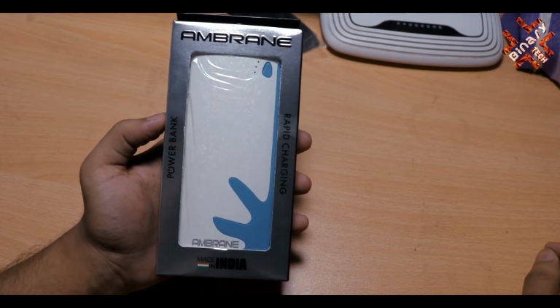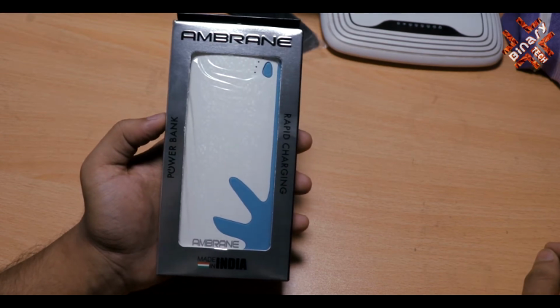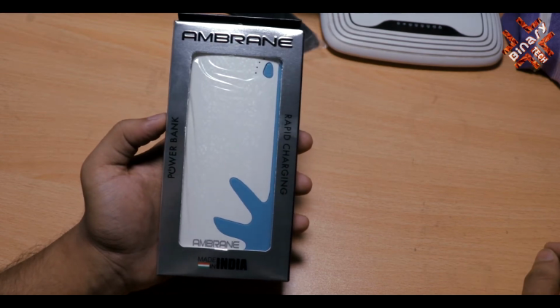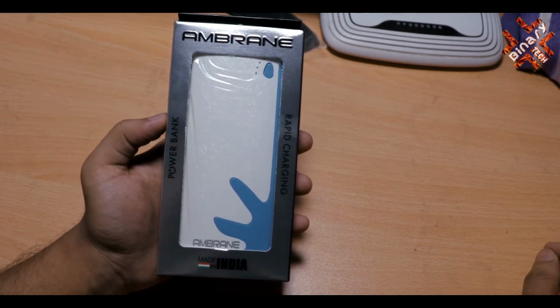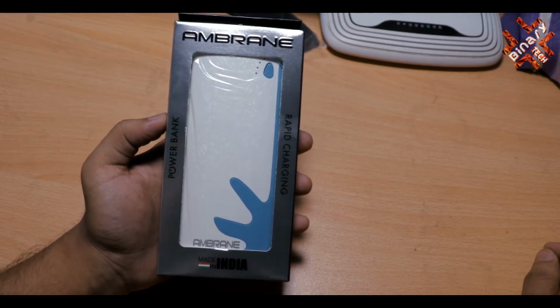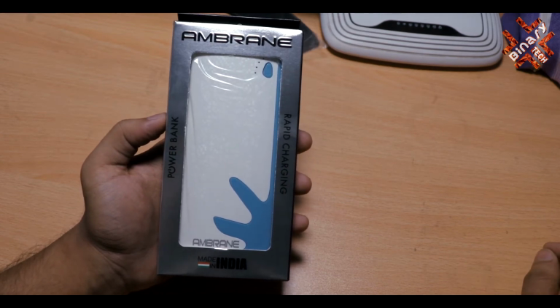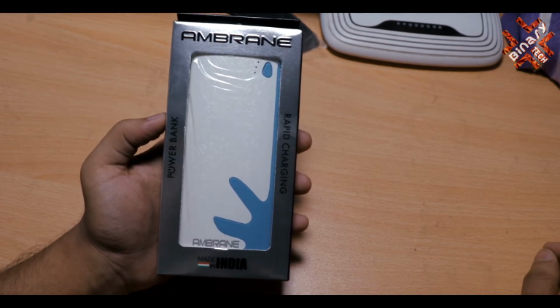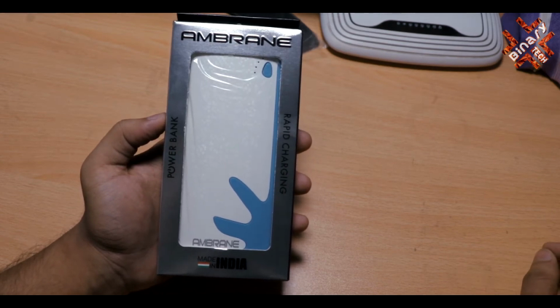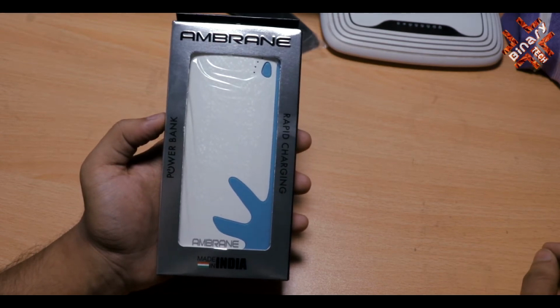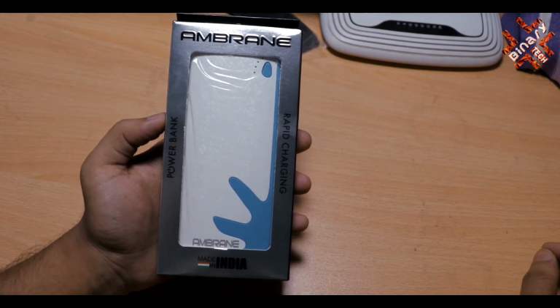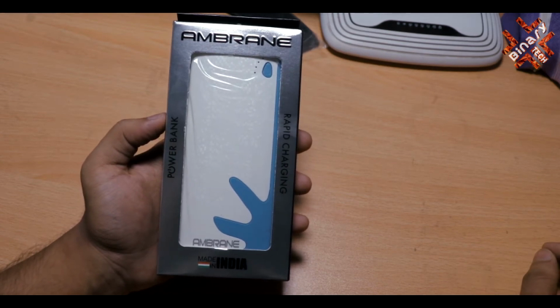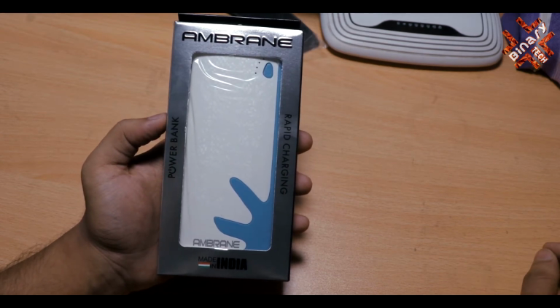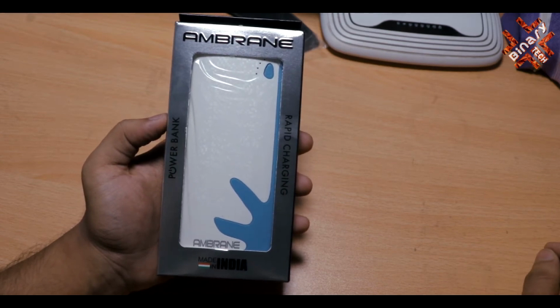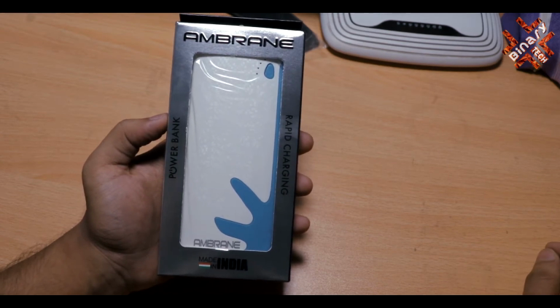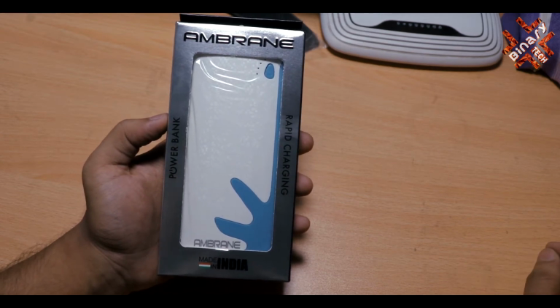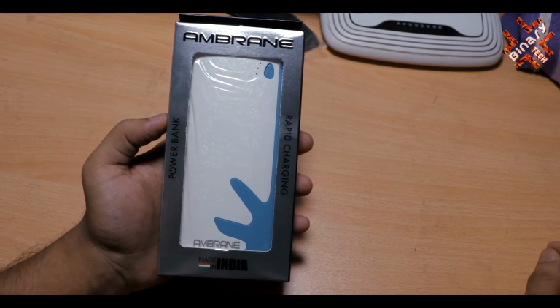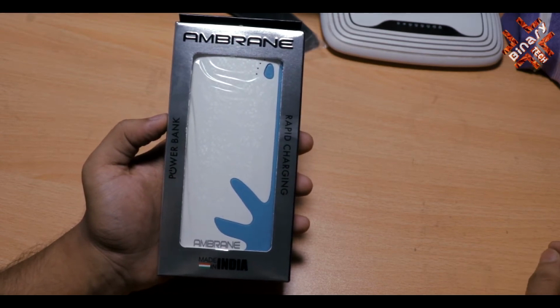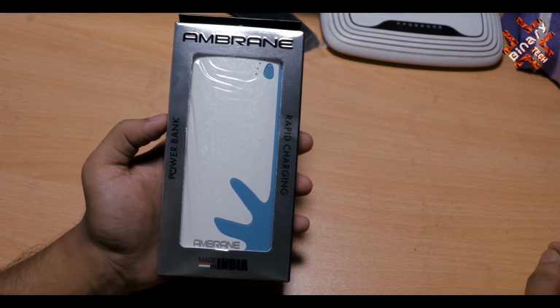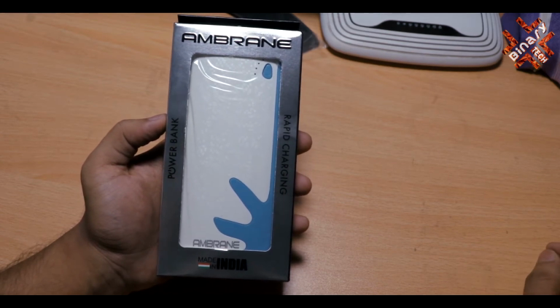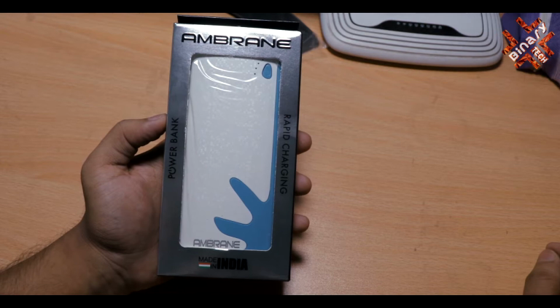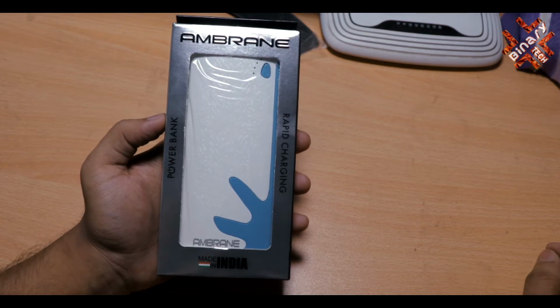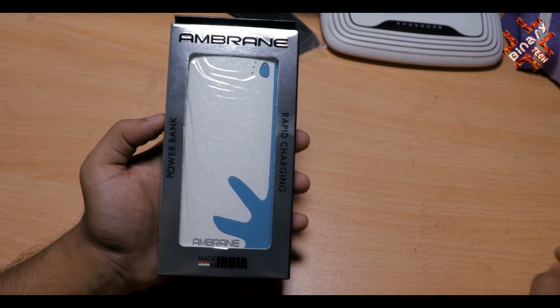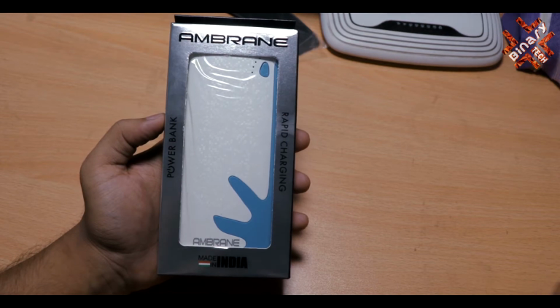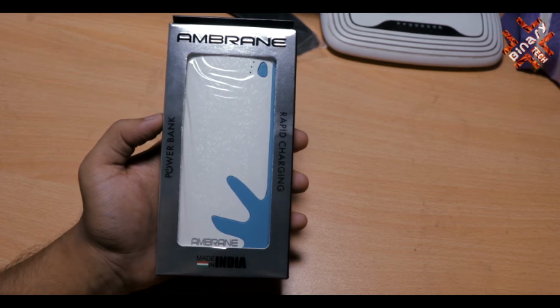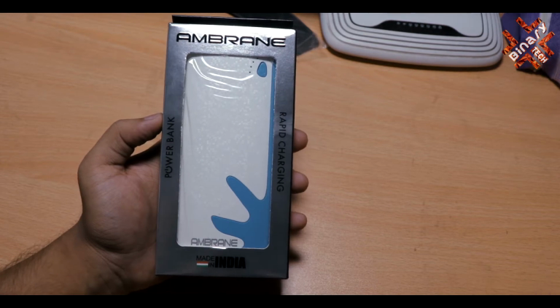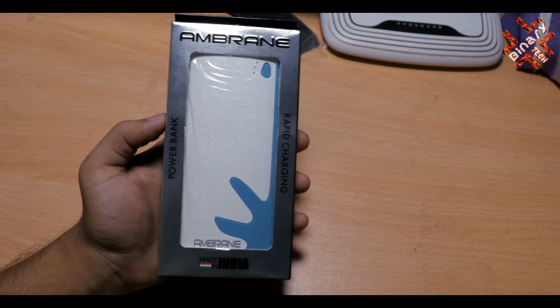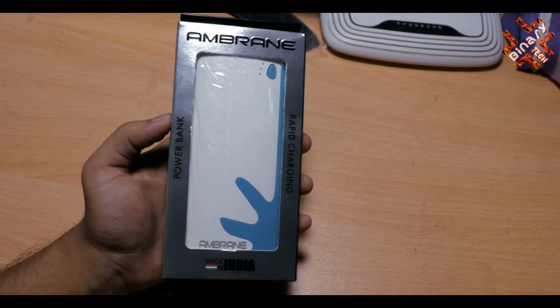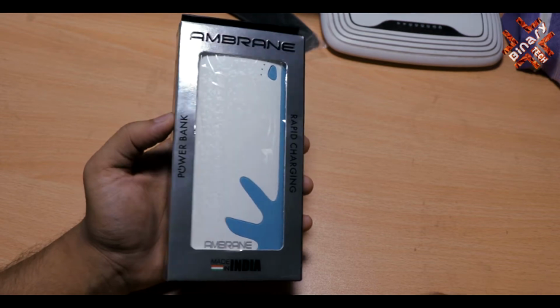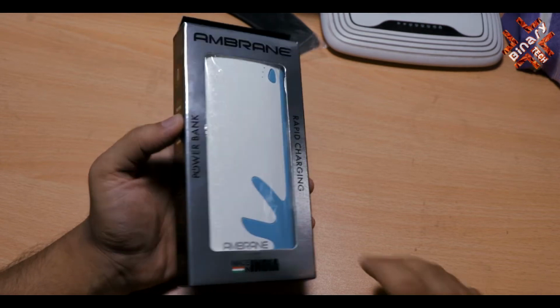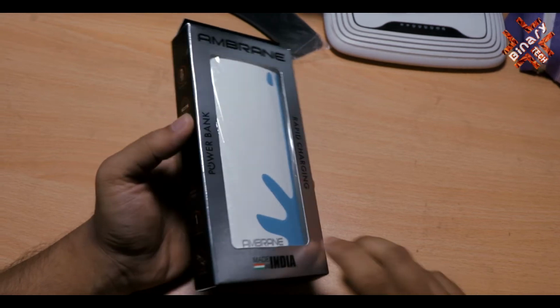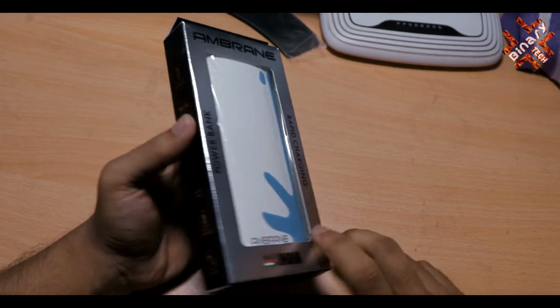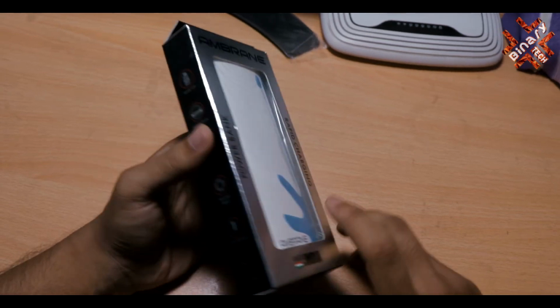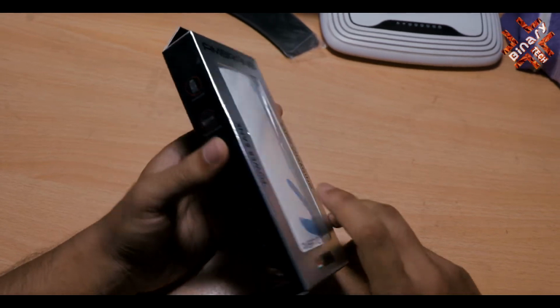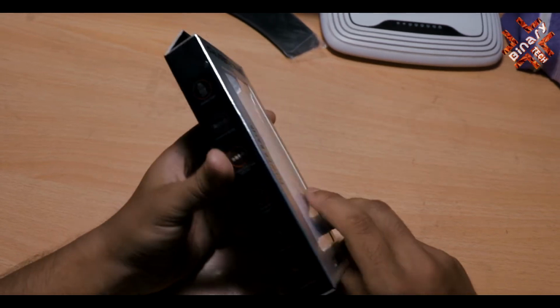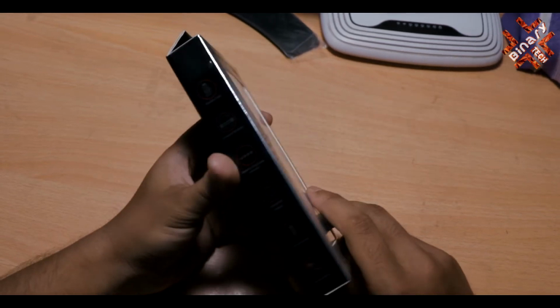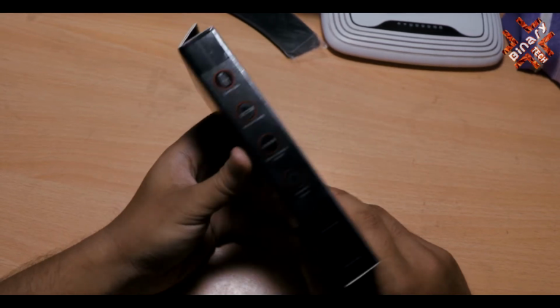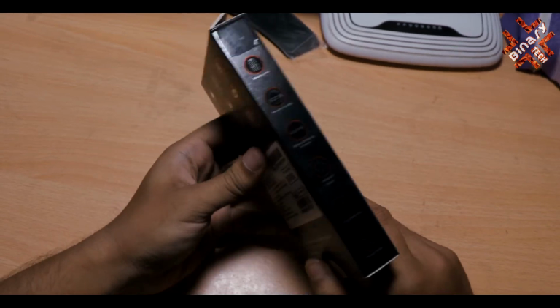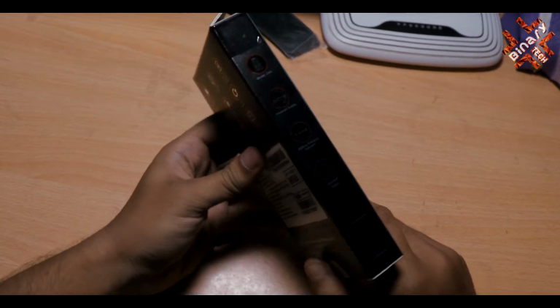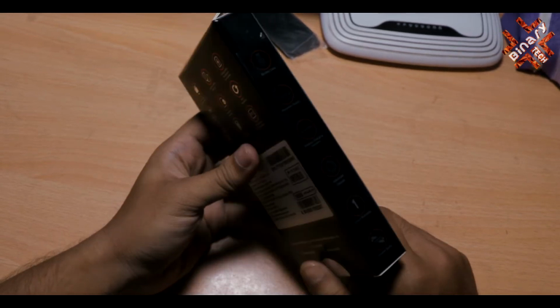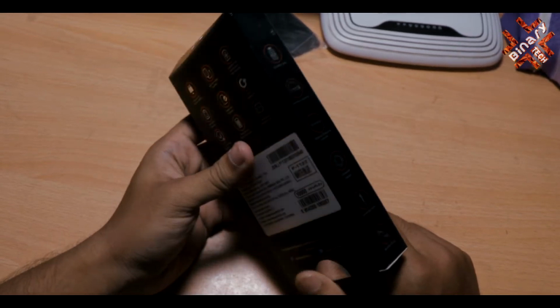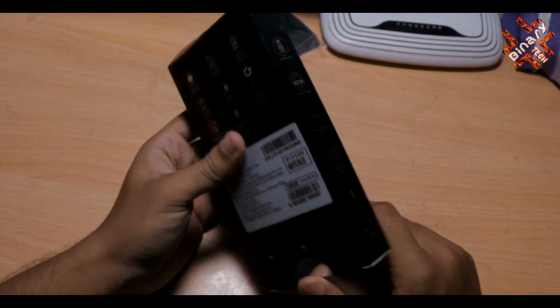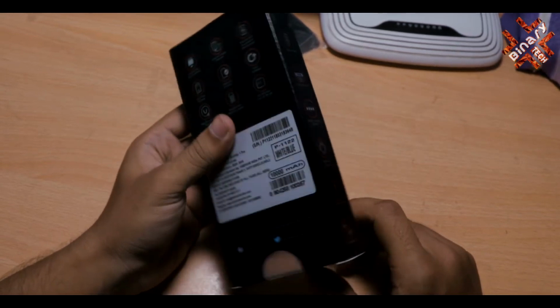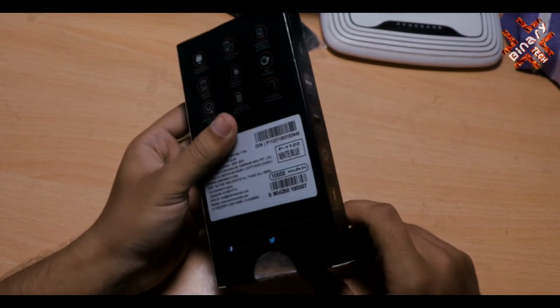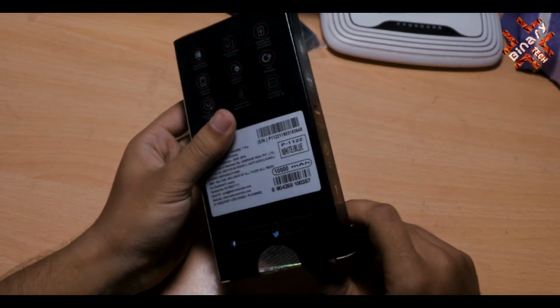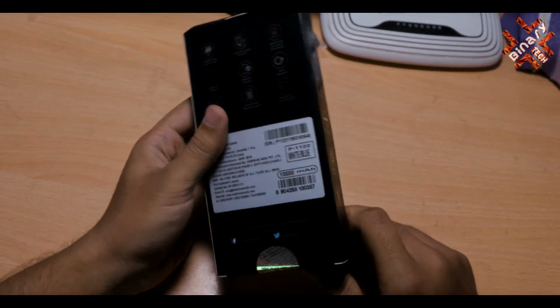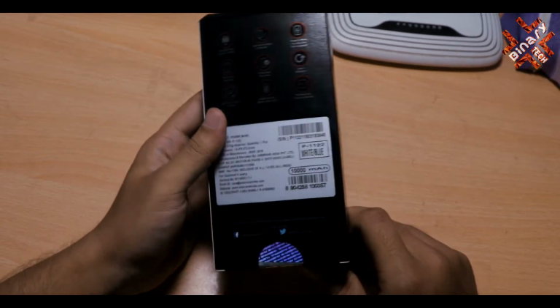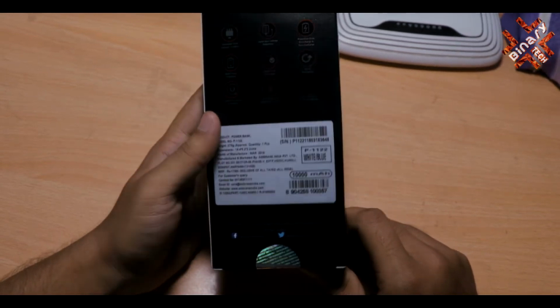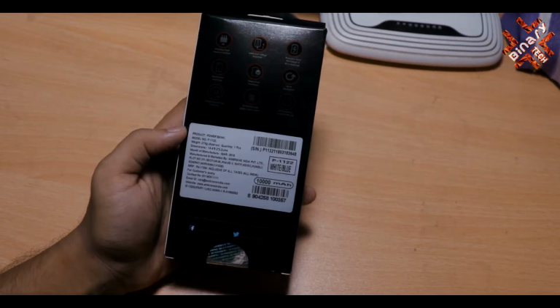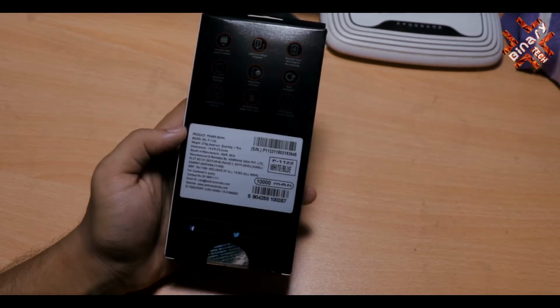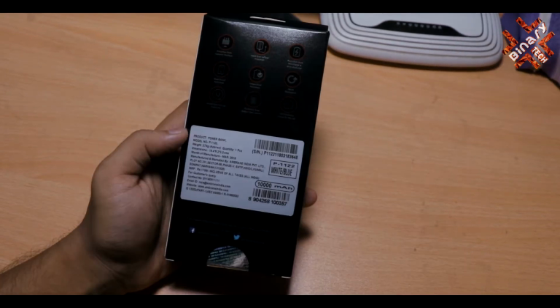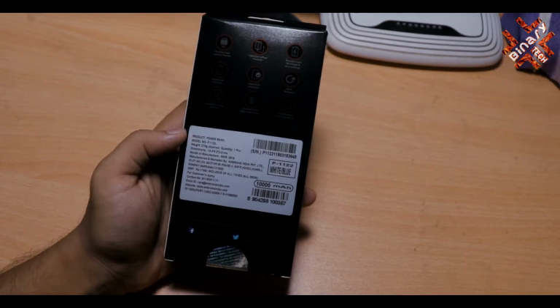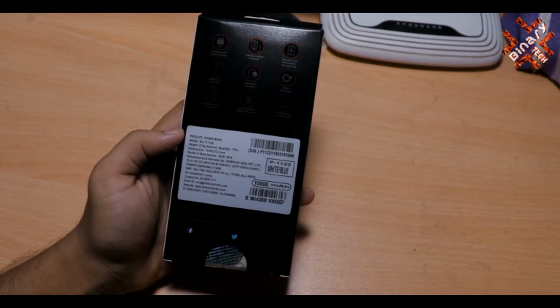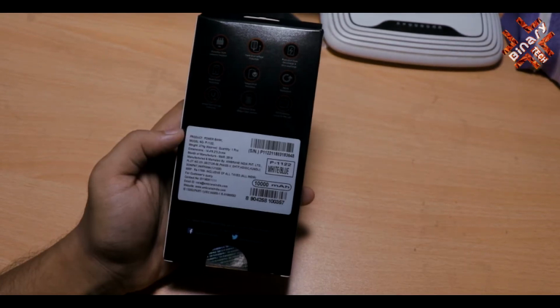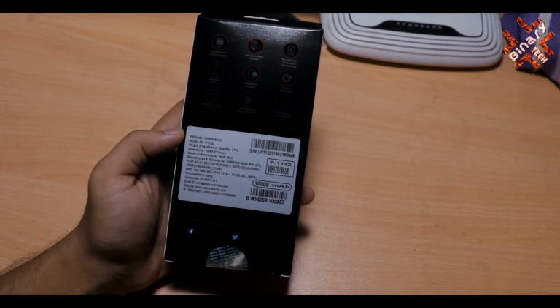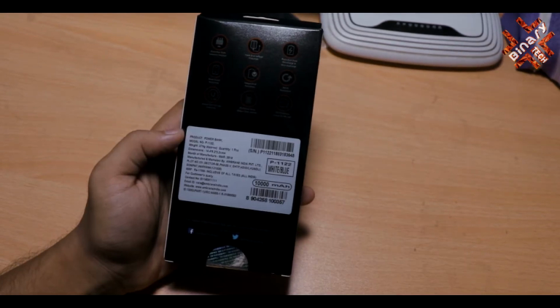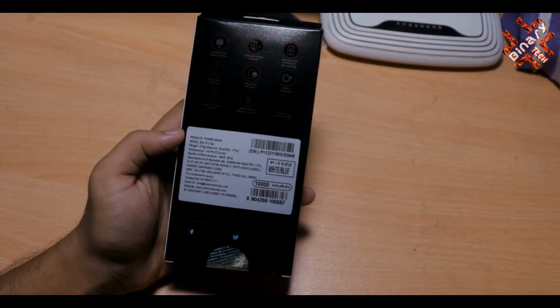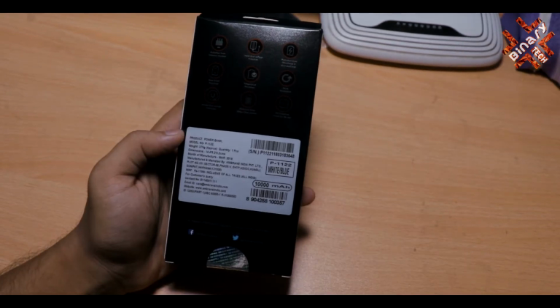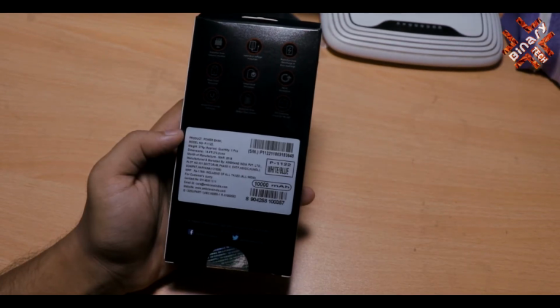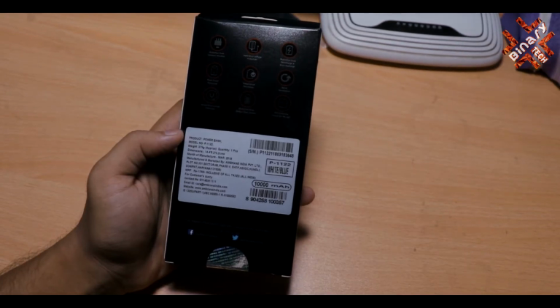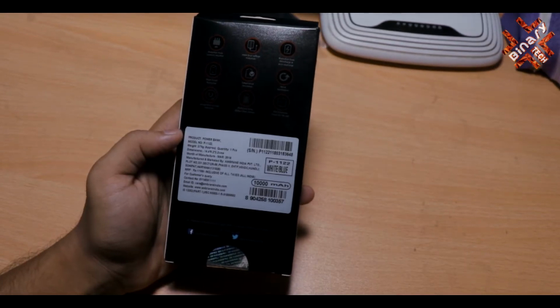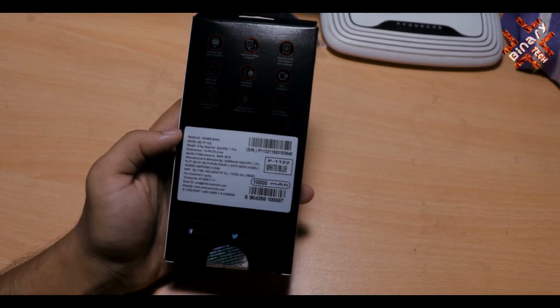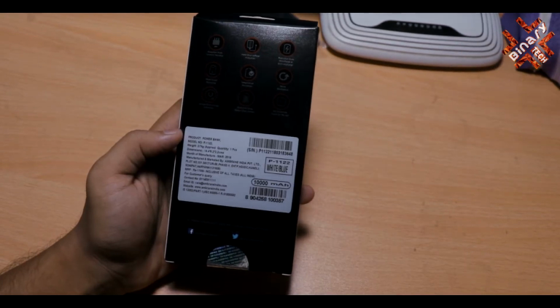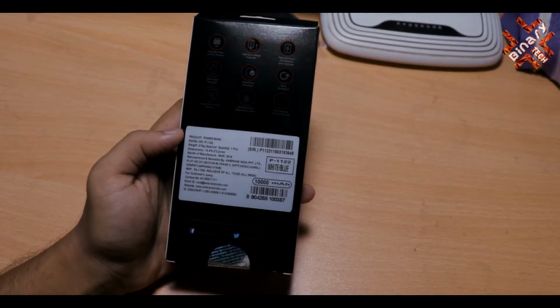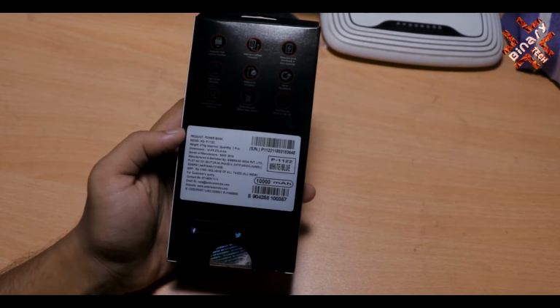I got it from there — I got it at 570 rupees, but its actual price is more than that. Let's see what you get inside this box.